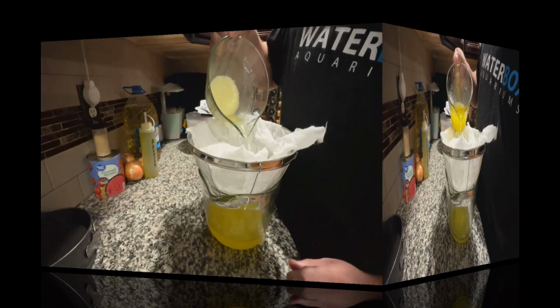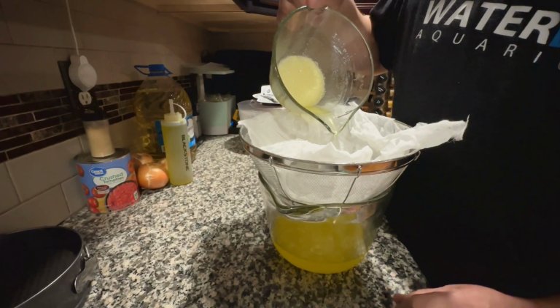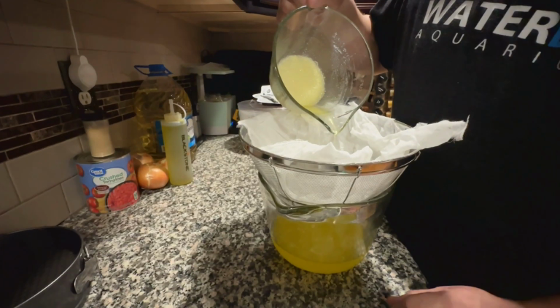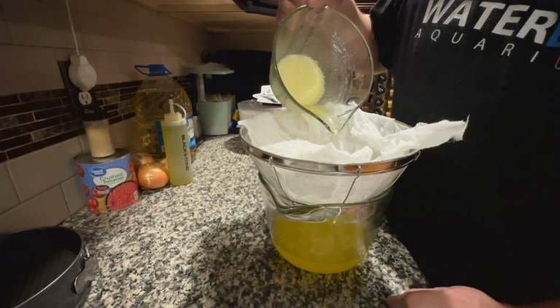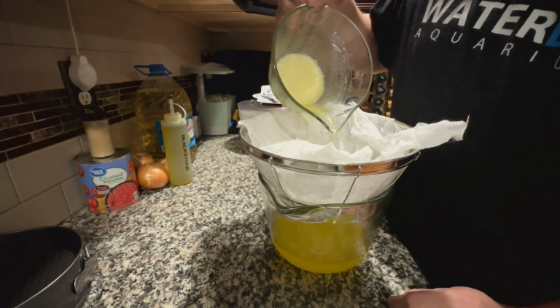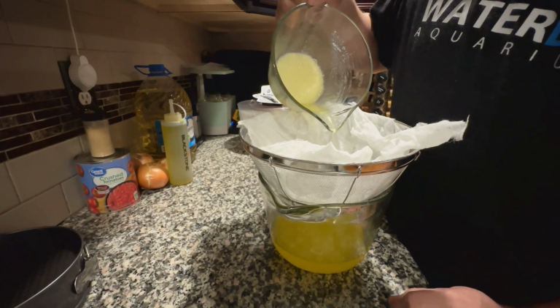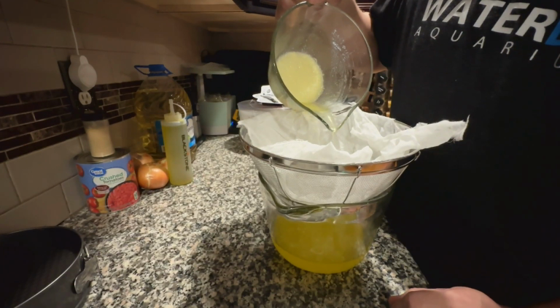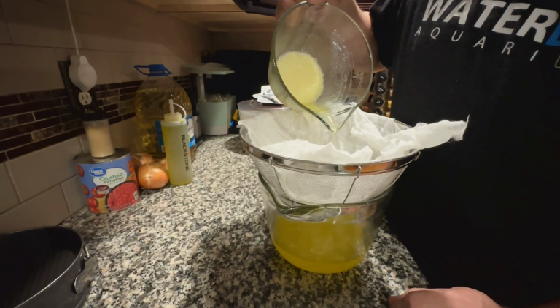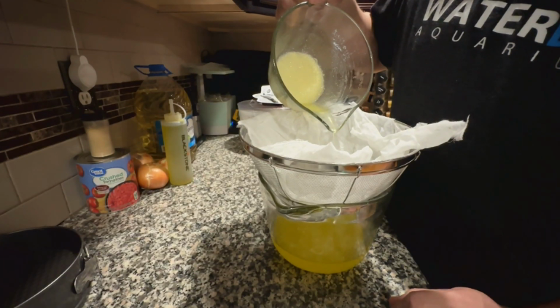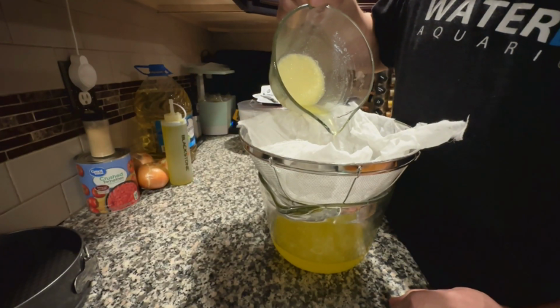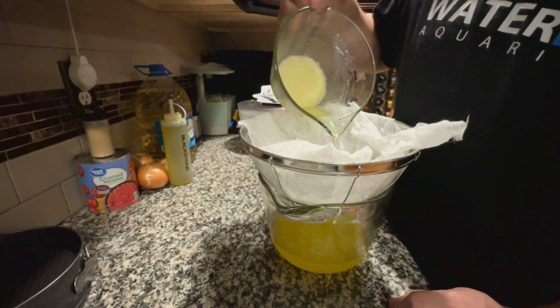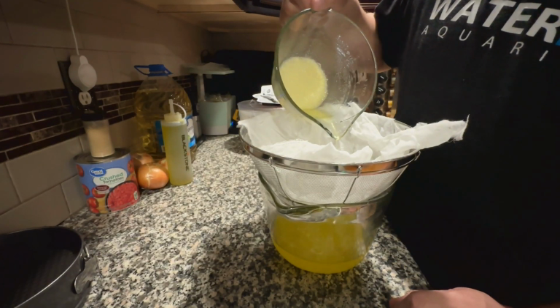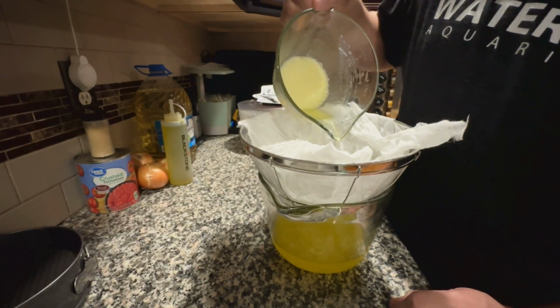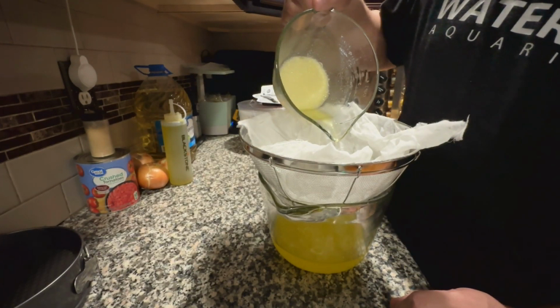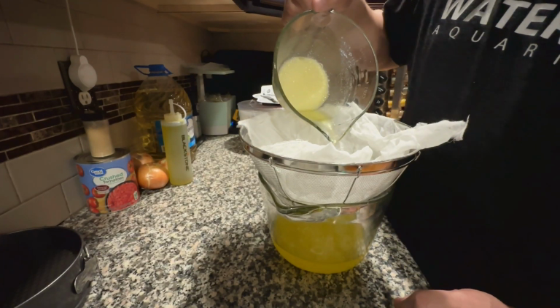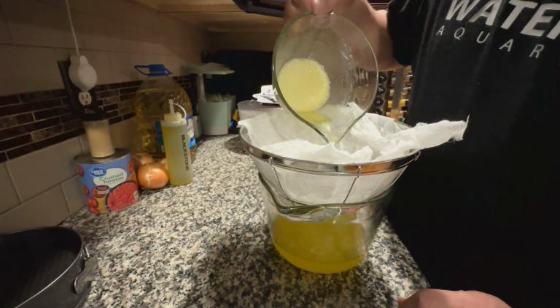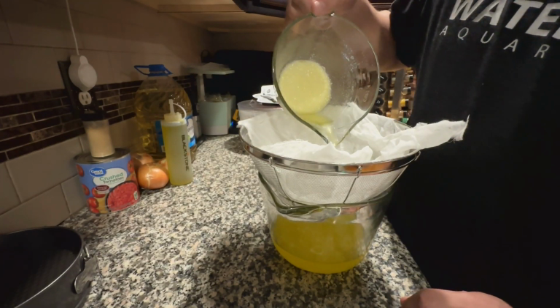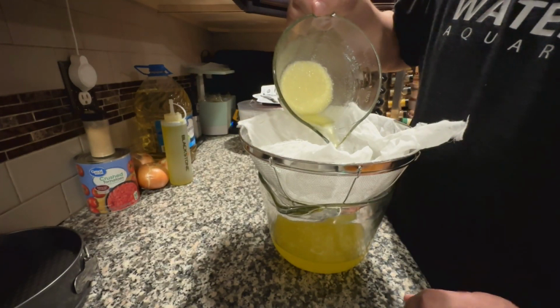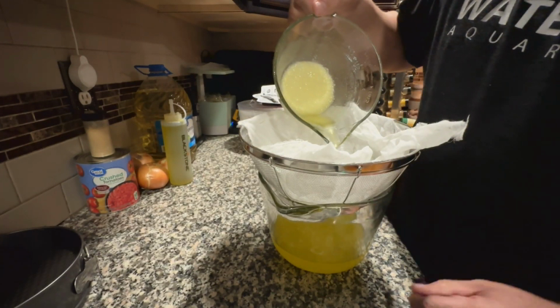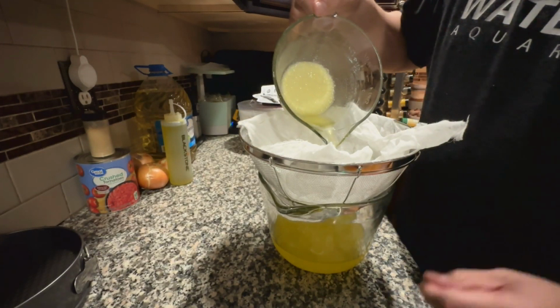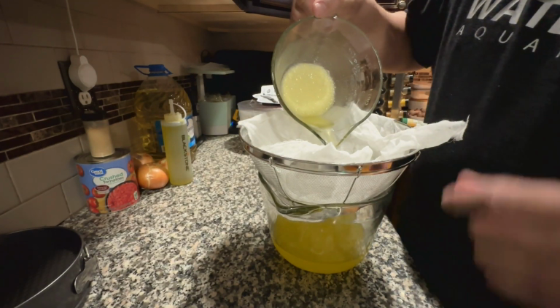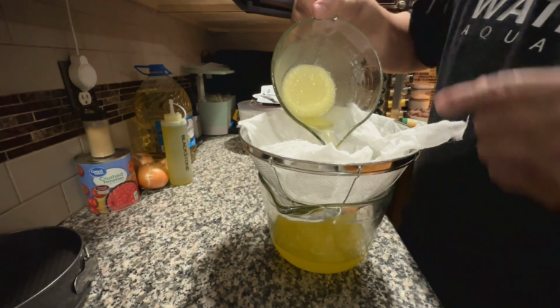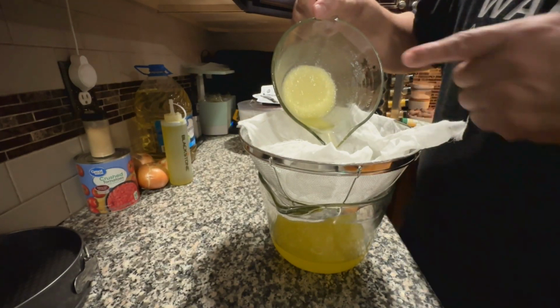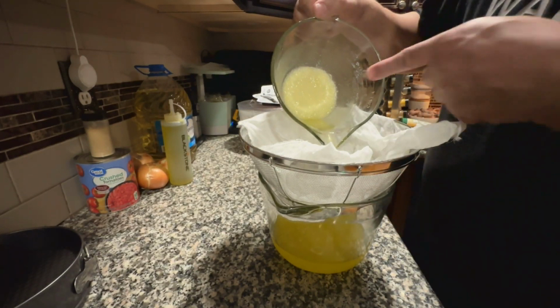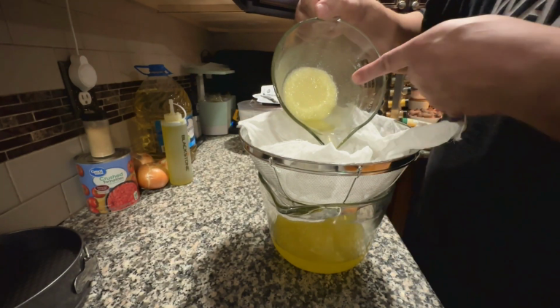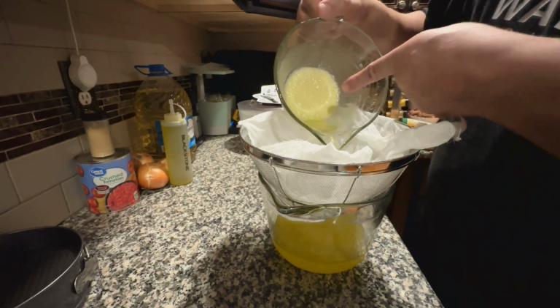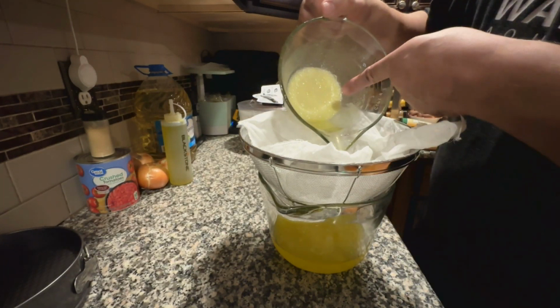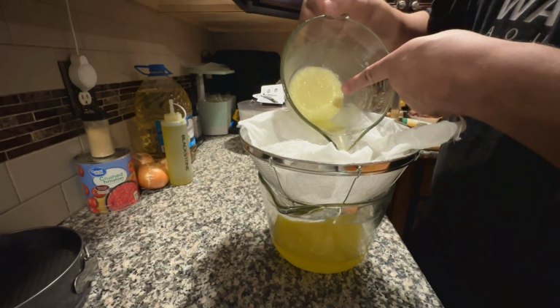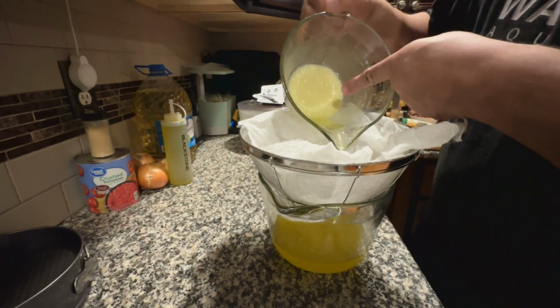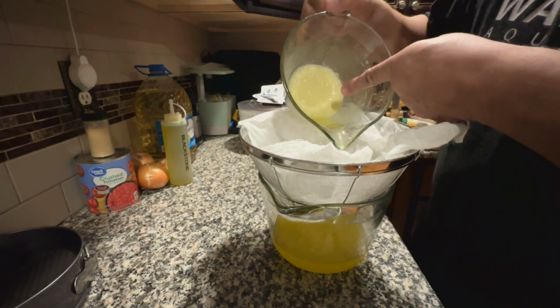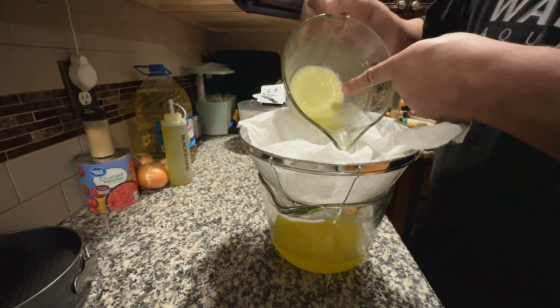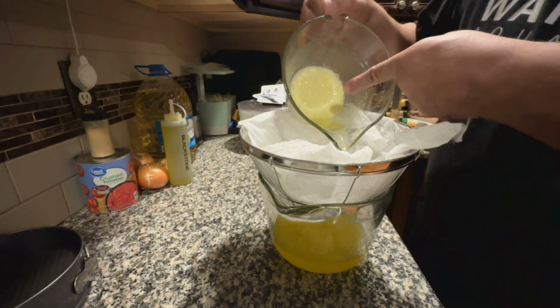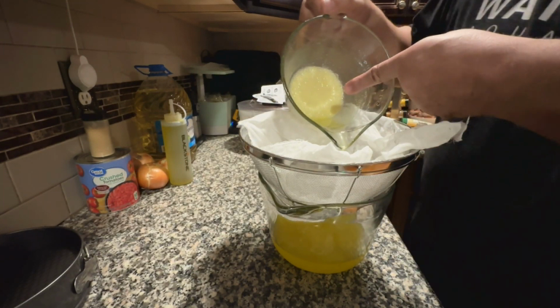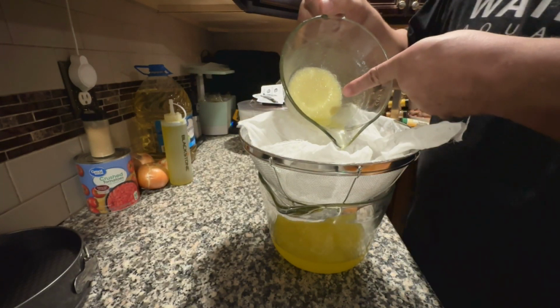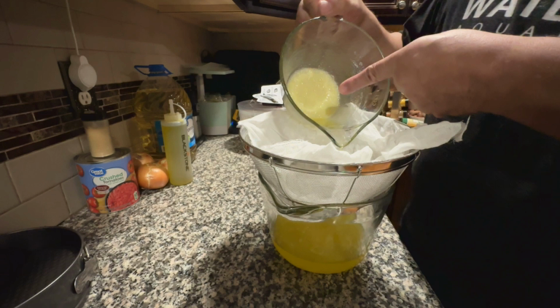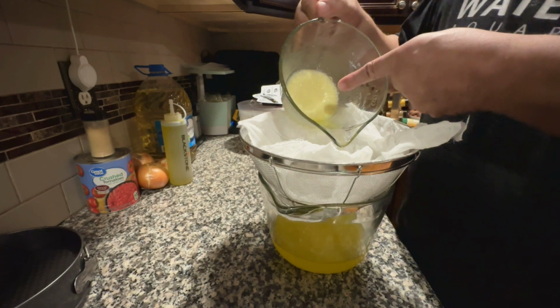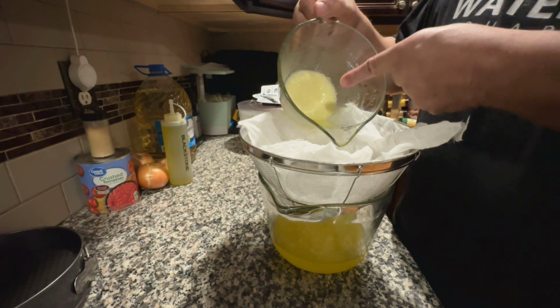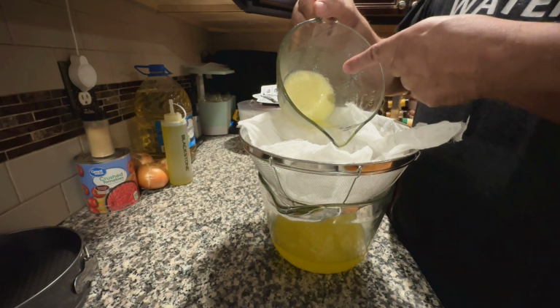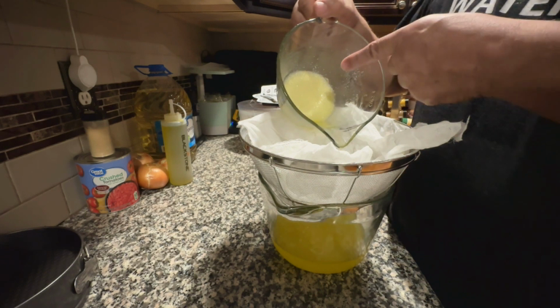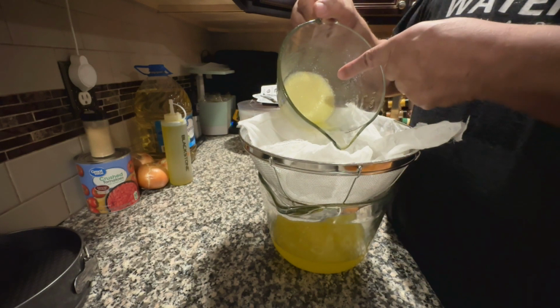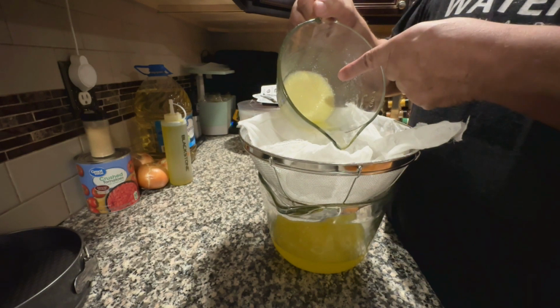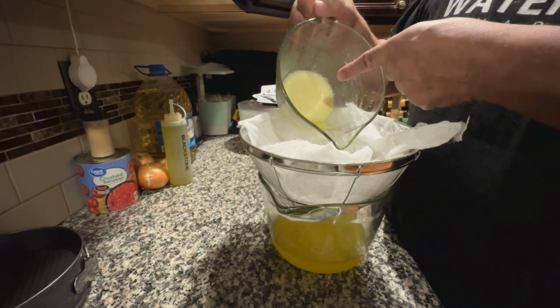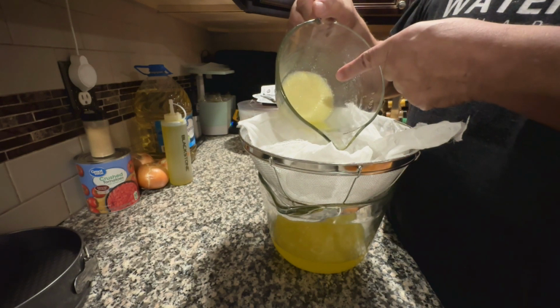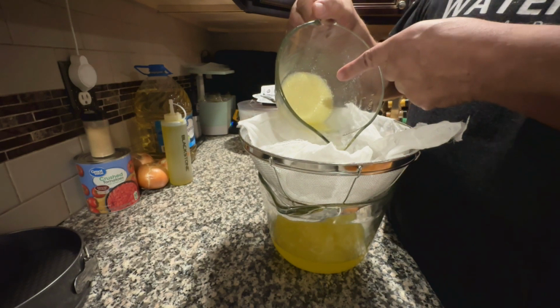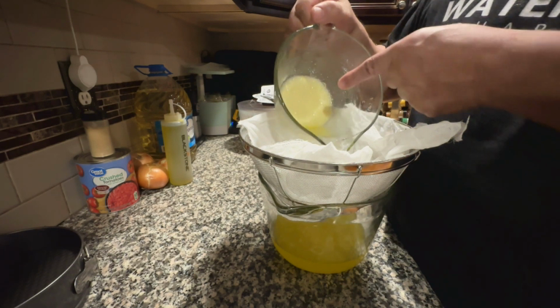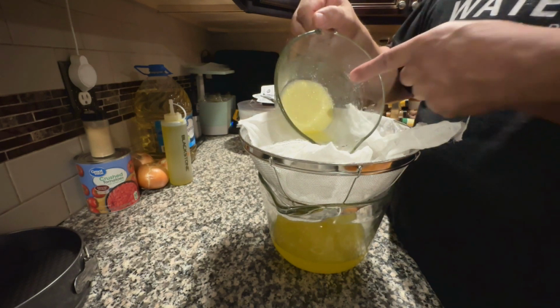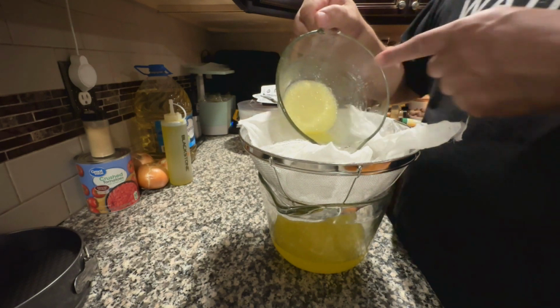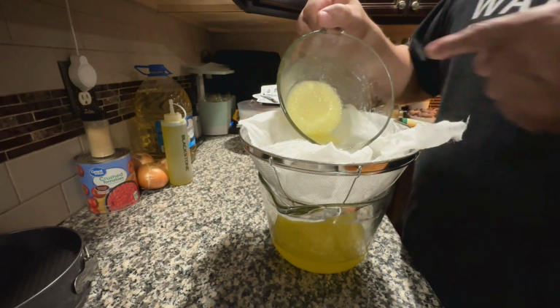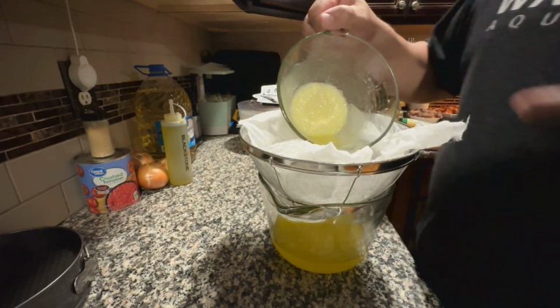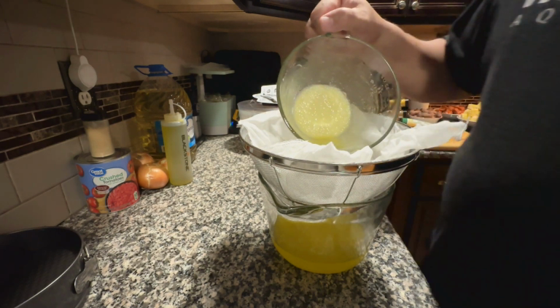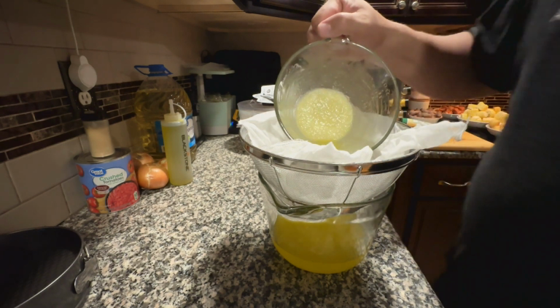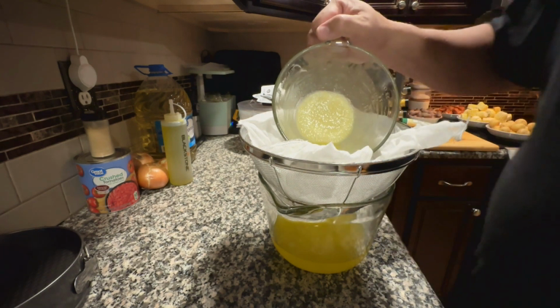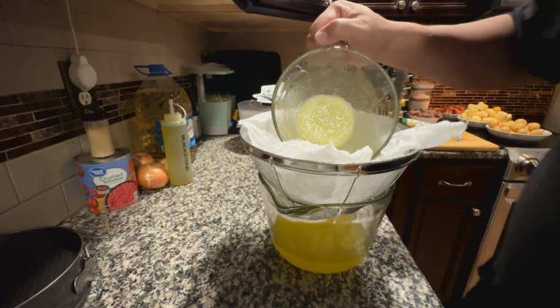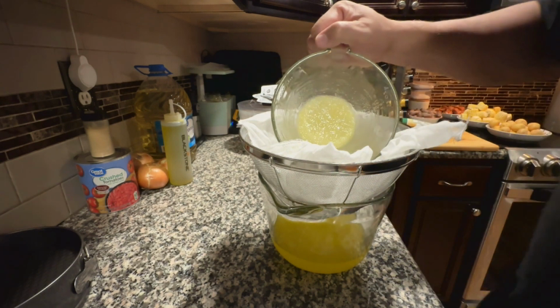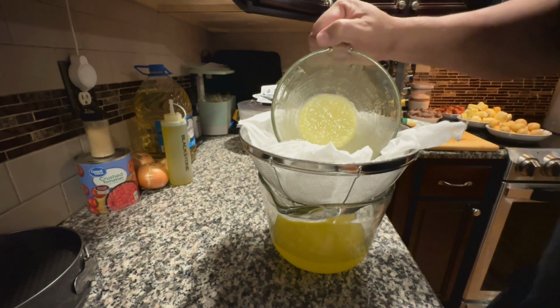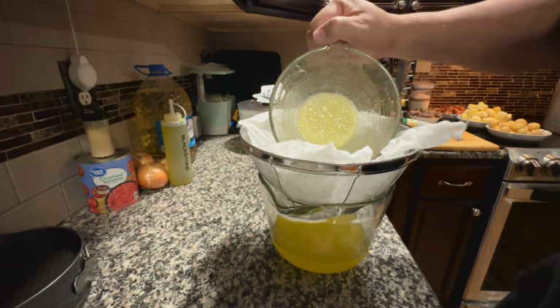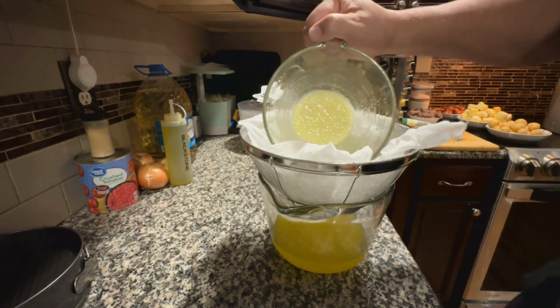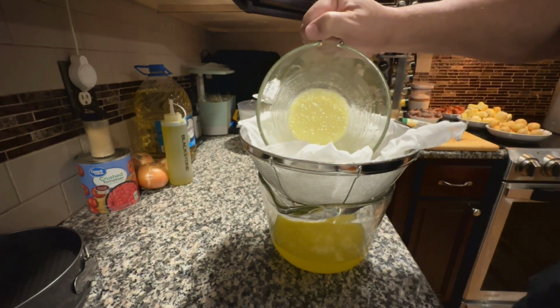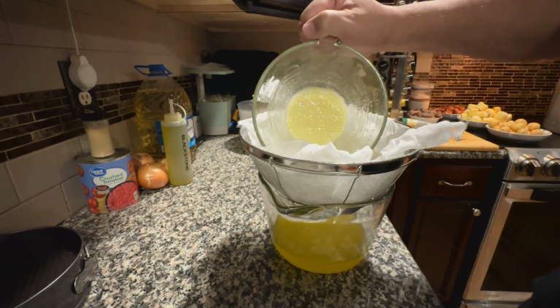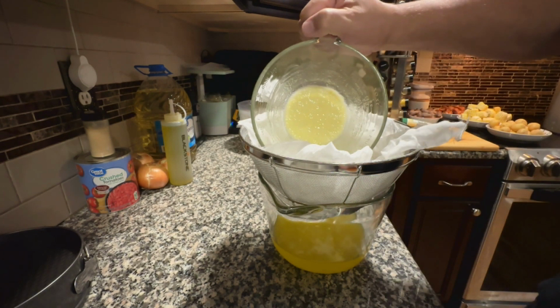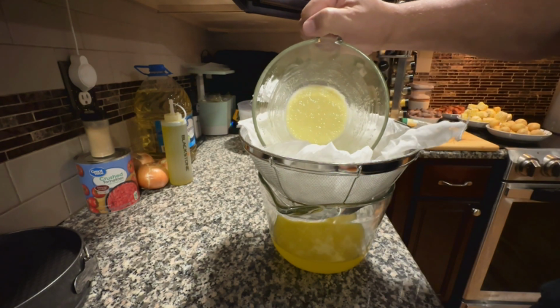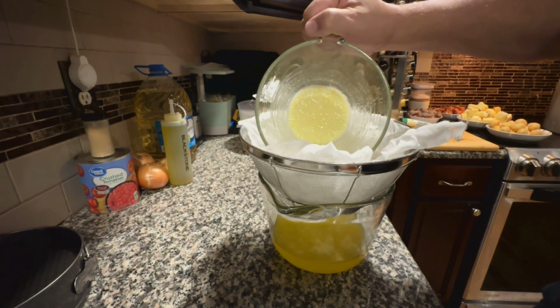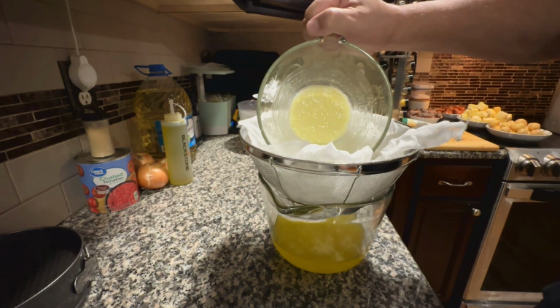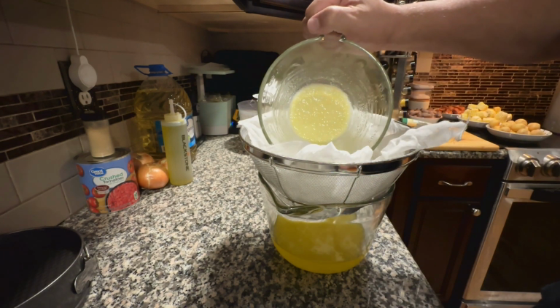If you can see at the bottom of the measuring cup, that is the fat. You do not want that.